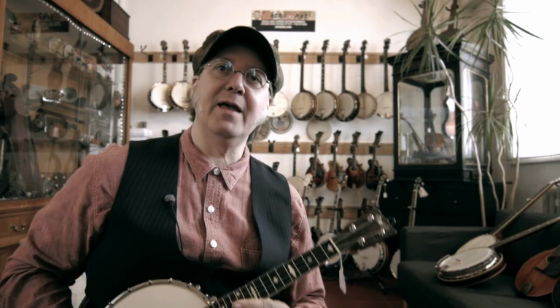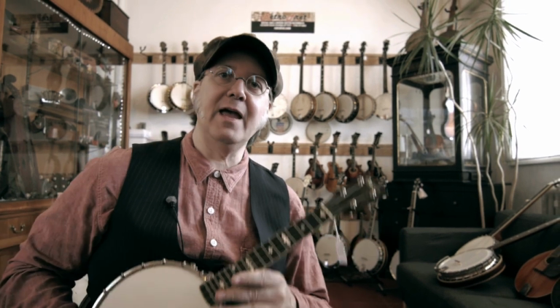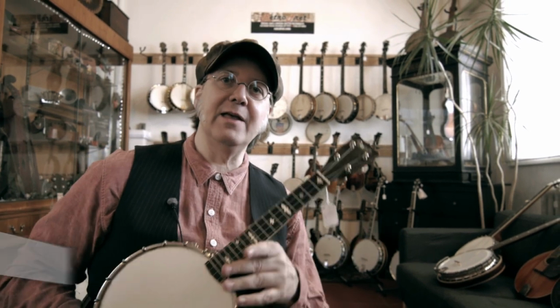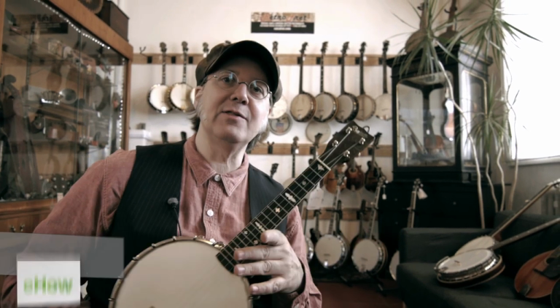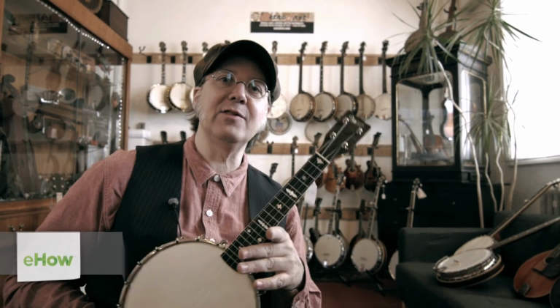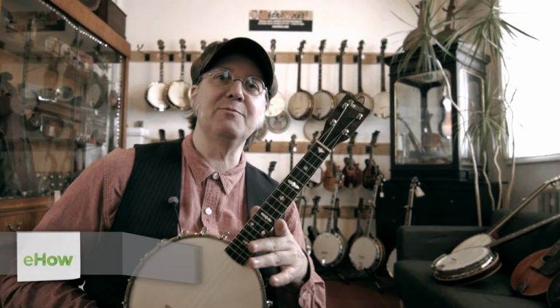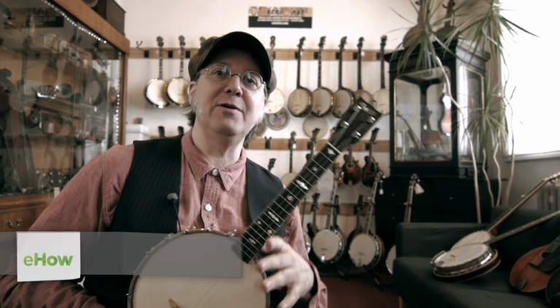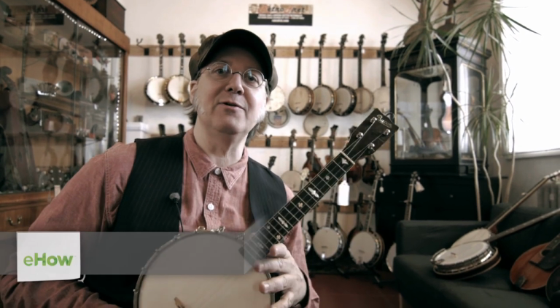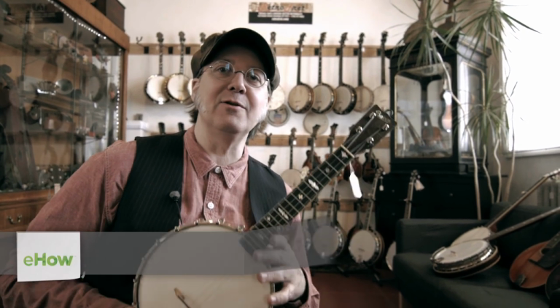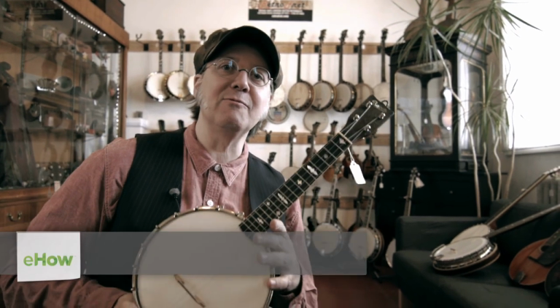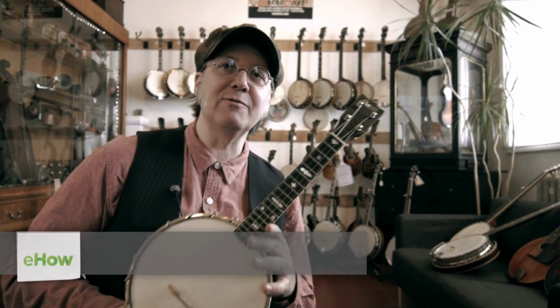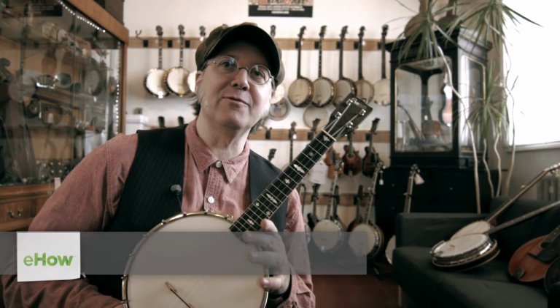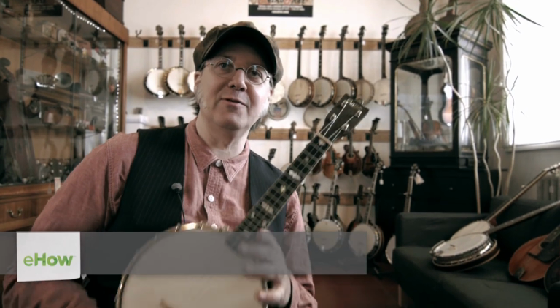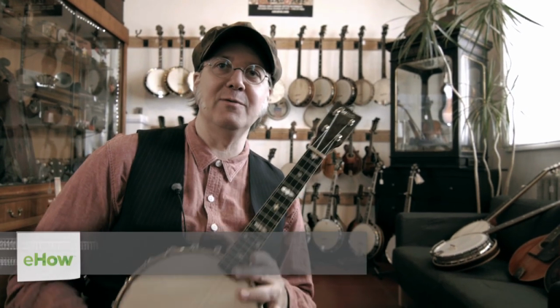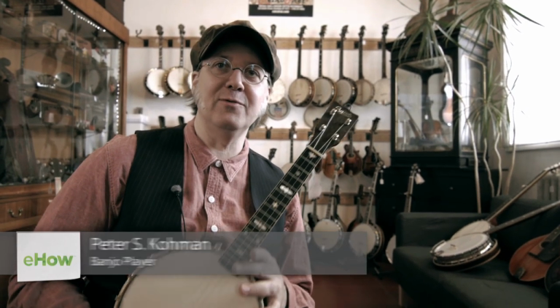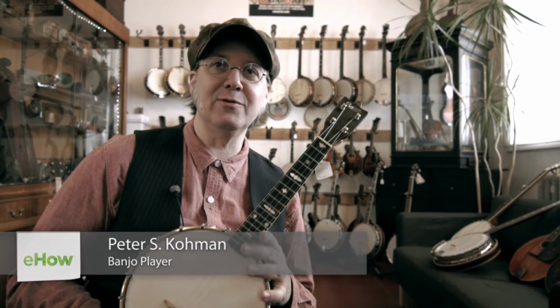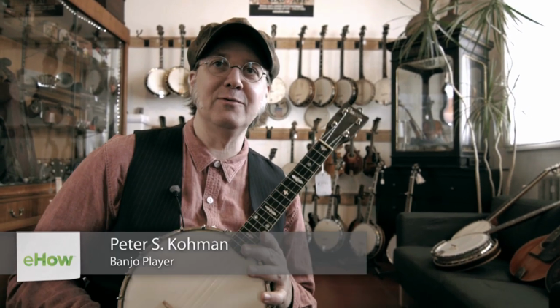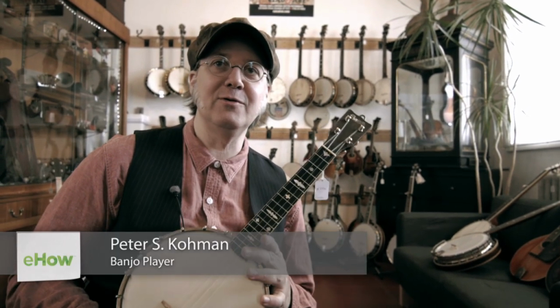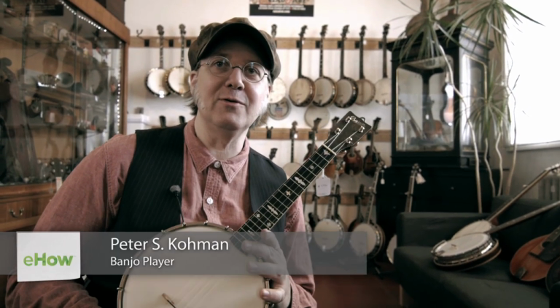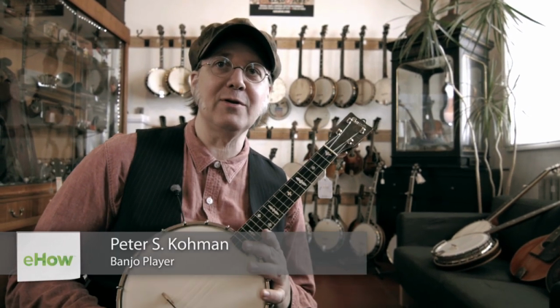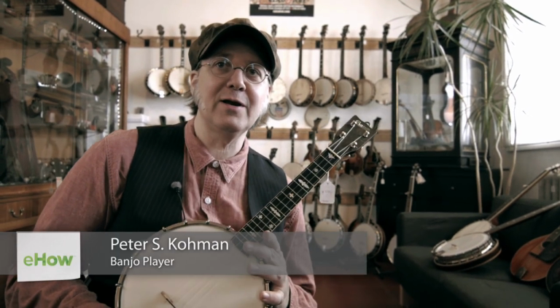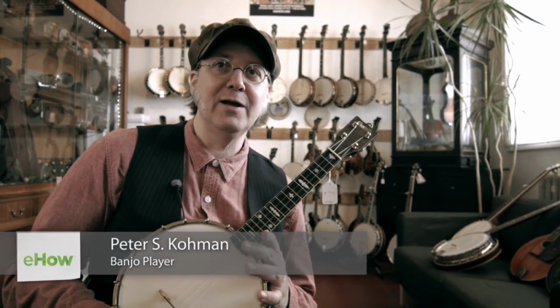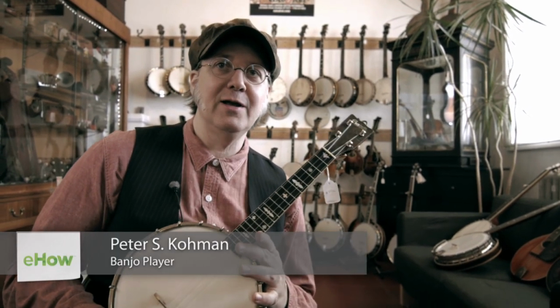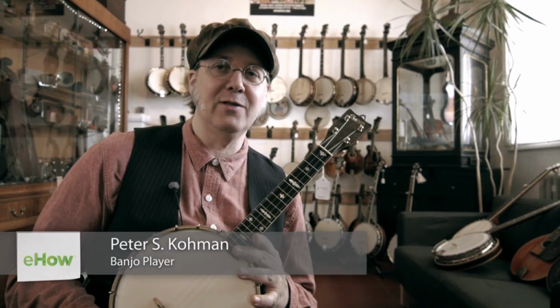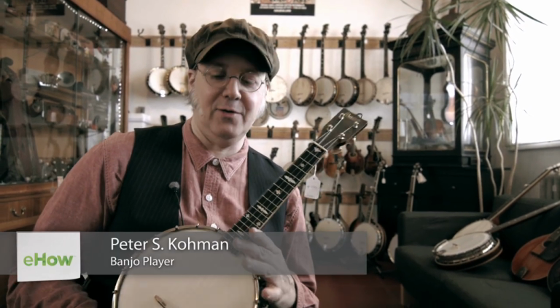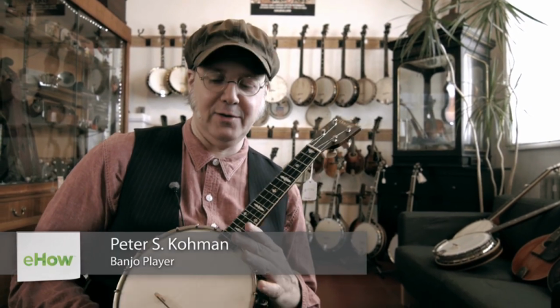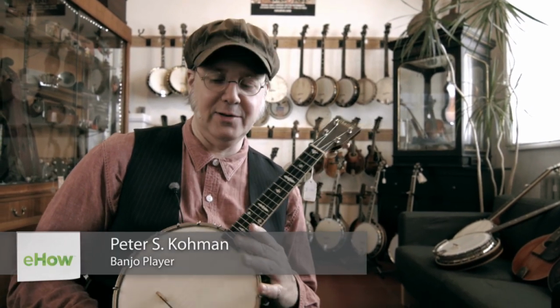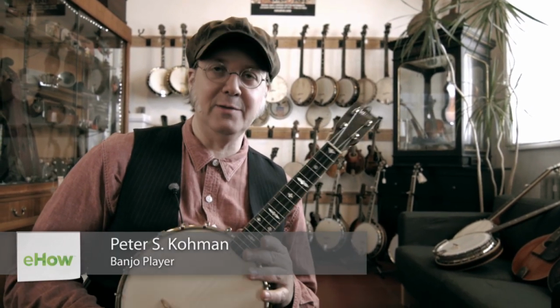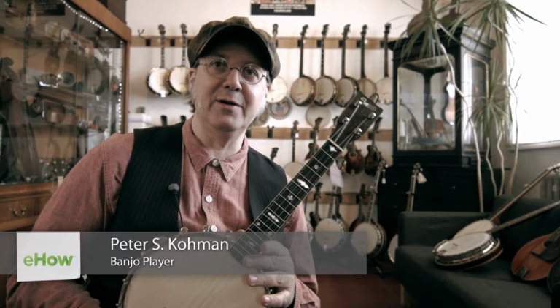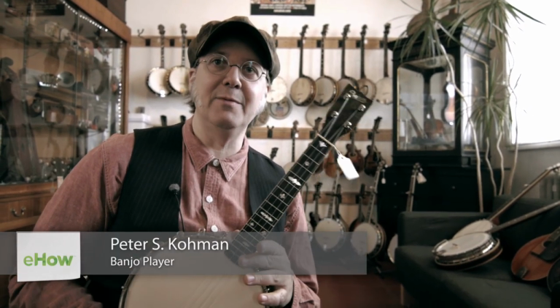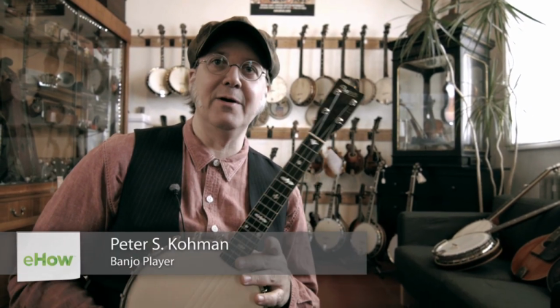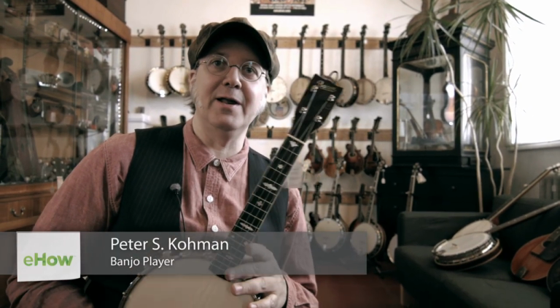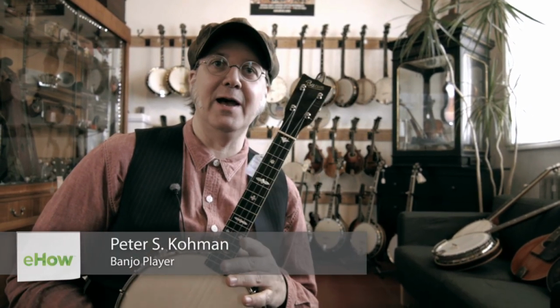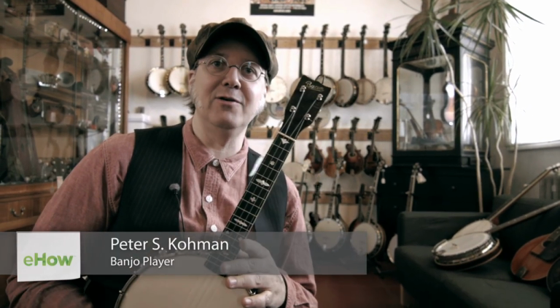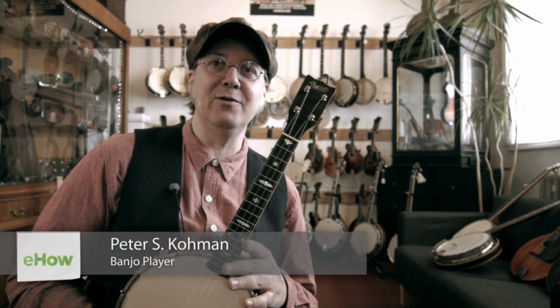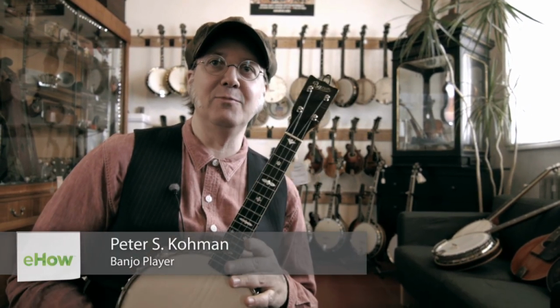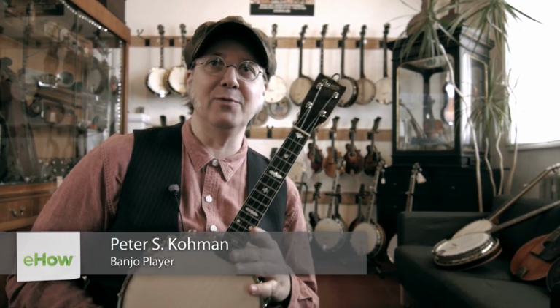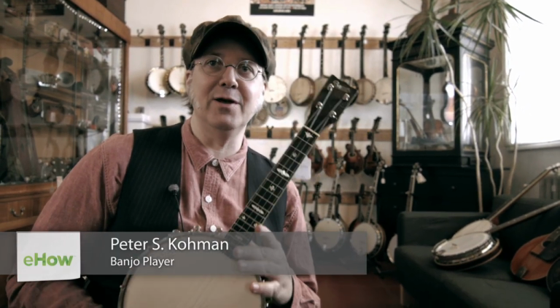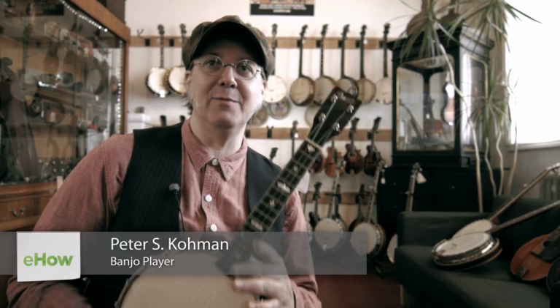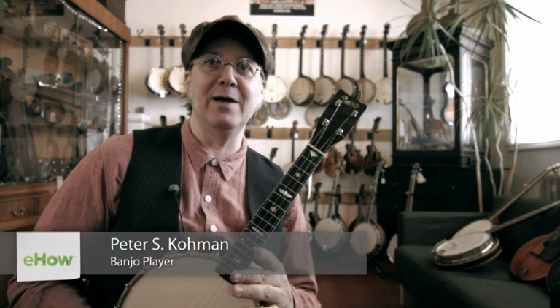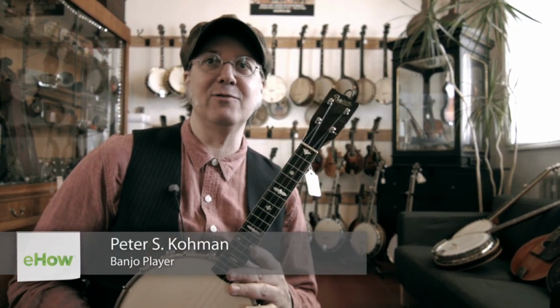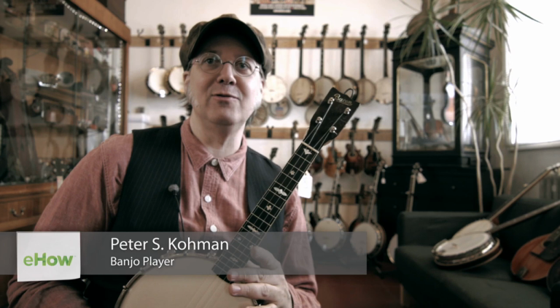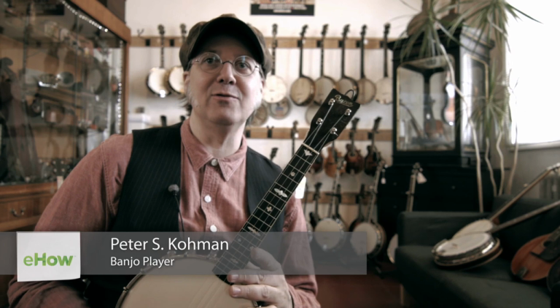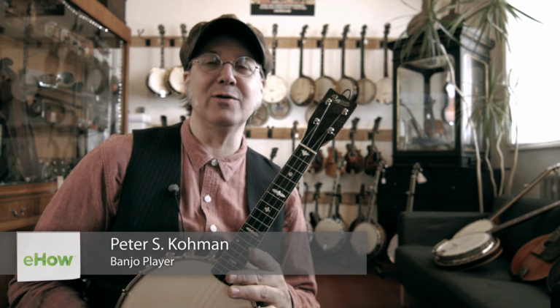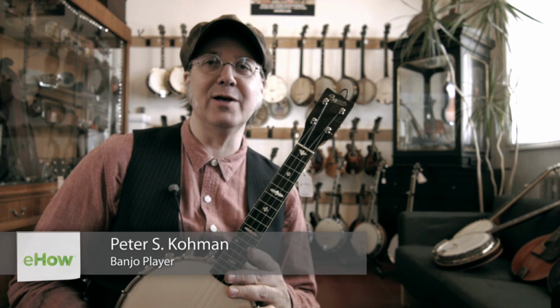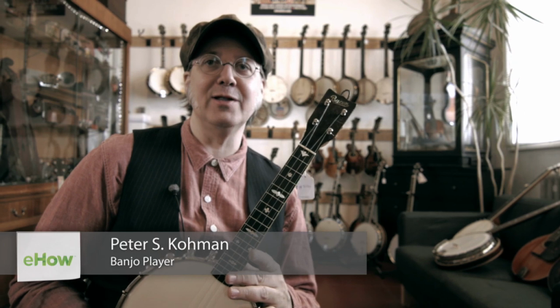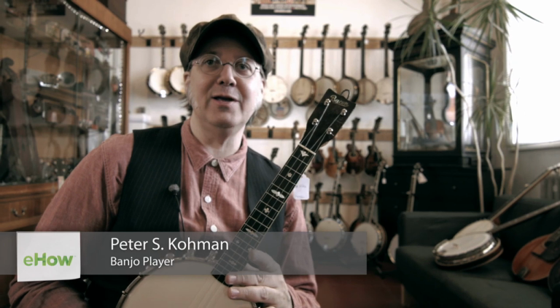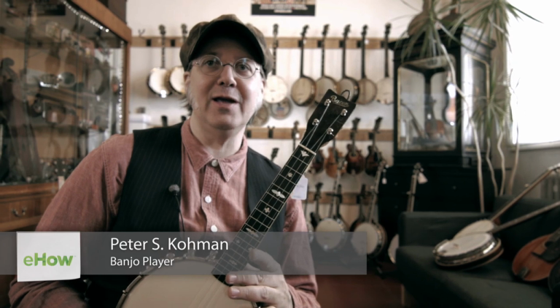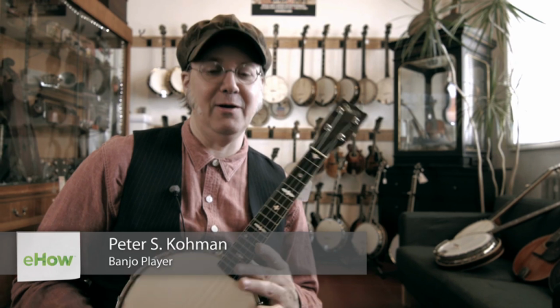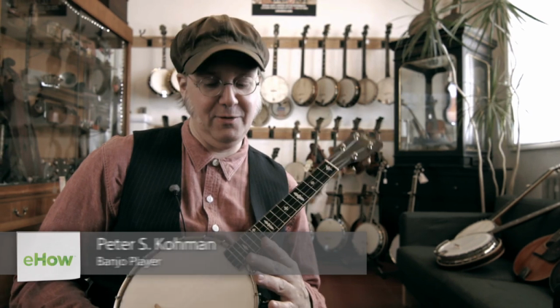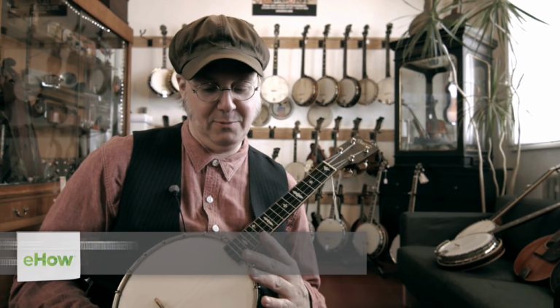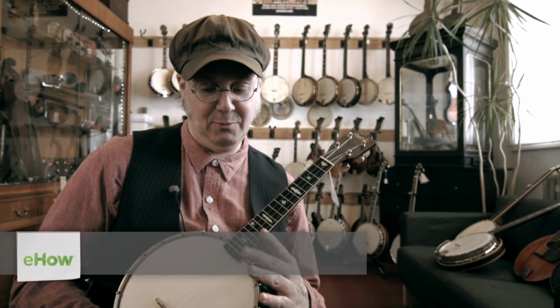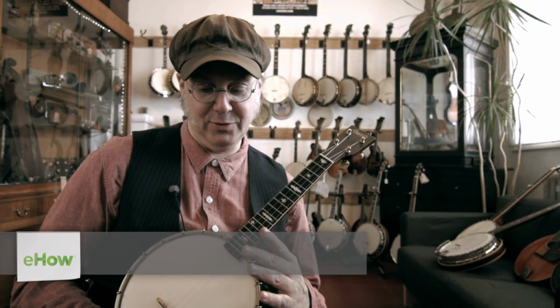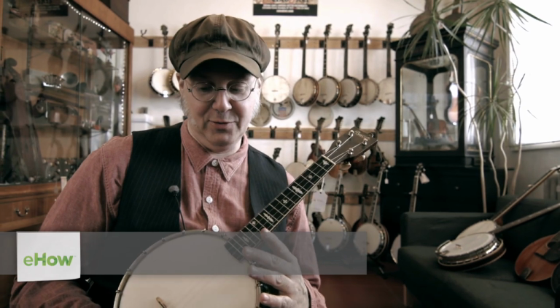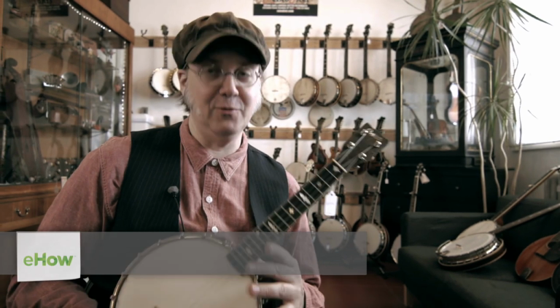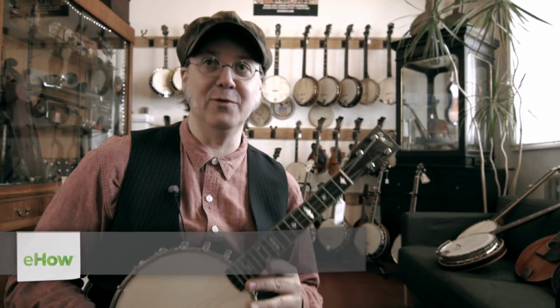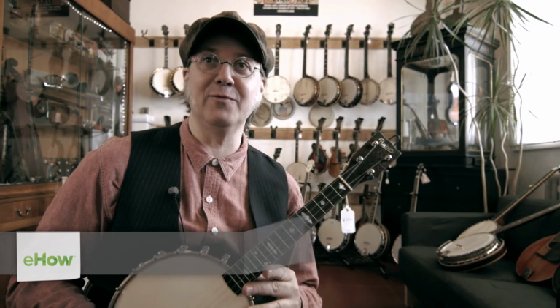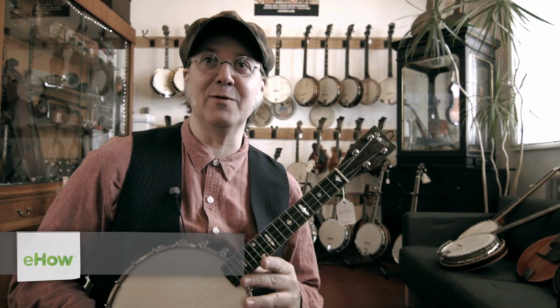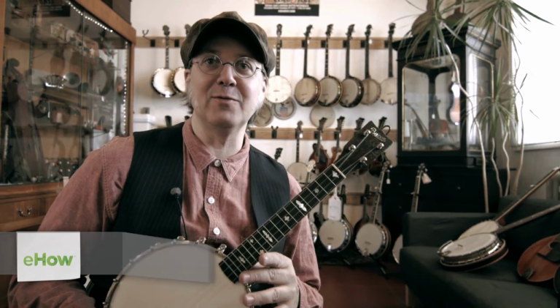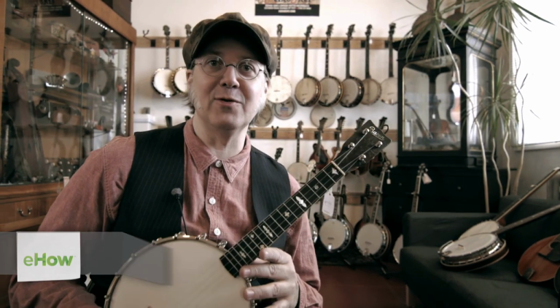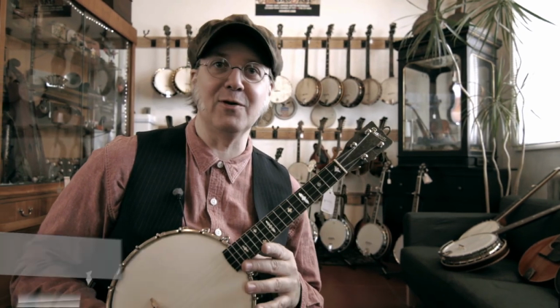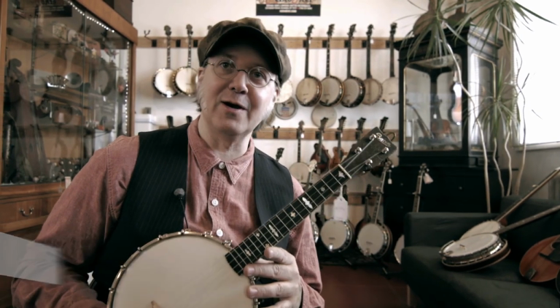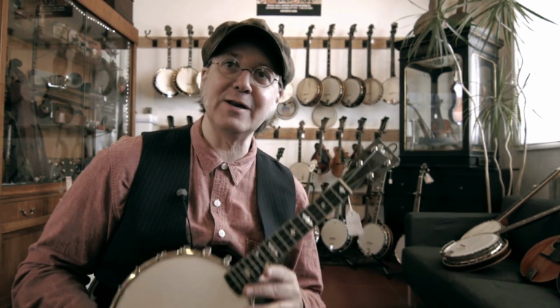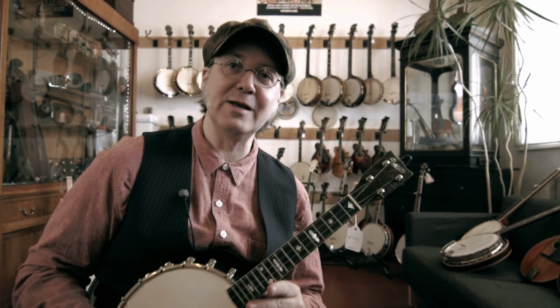Hey, this is Peter, Retro Fret in Brooklyn, New York, talking a little bit about how you play a banjo ukulele, what the chord forms are on it.